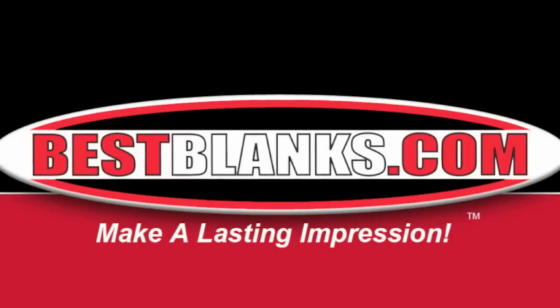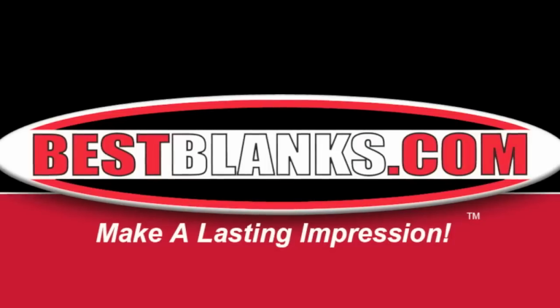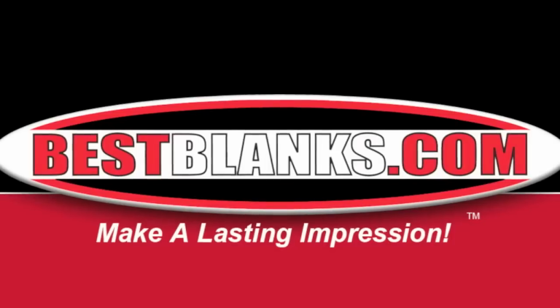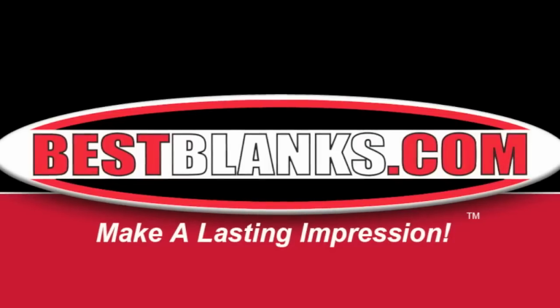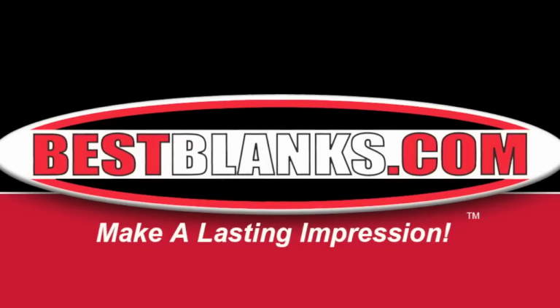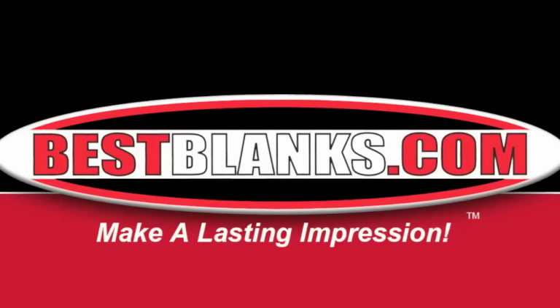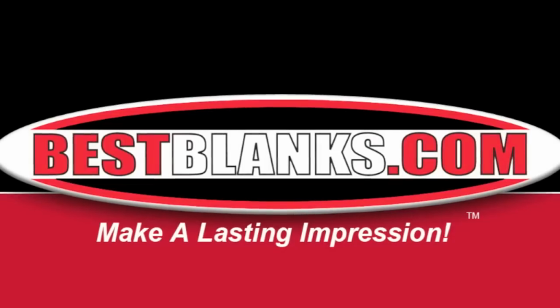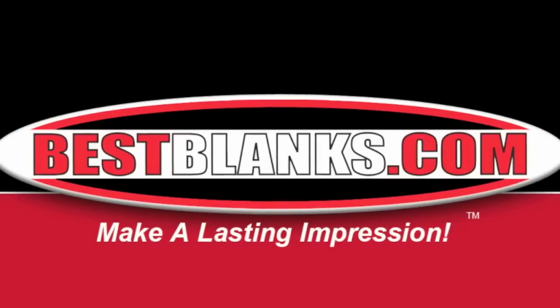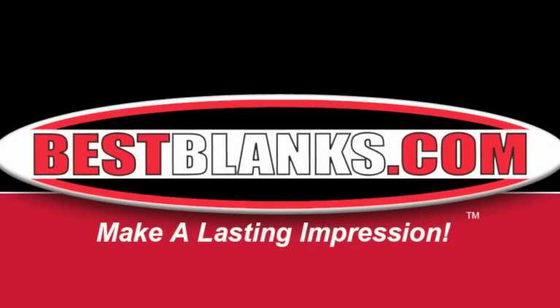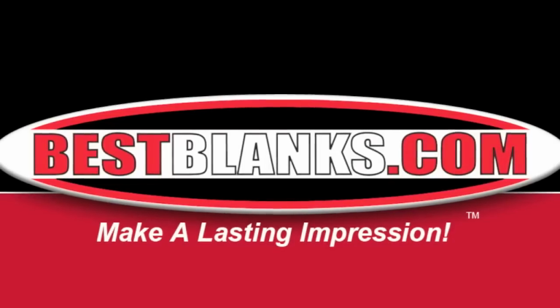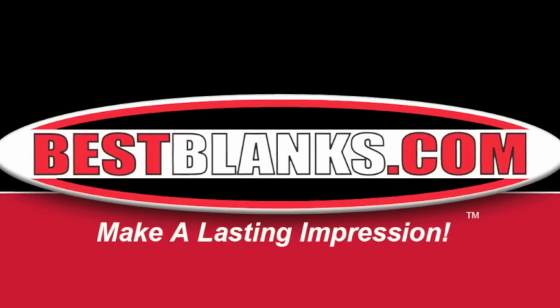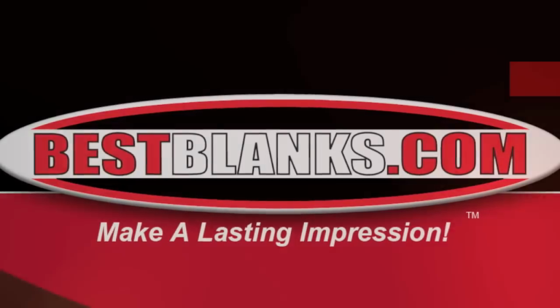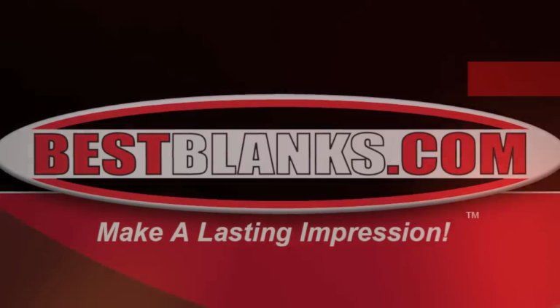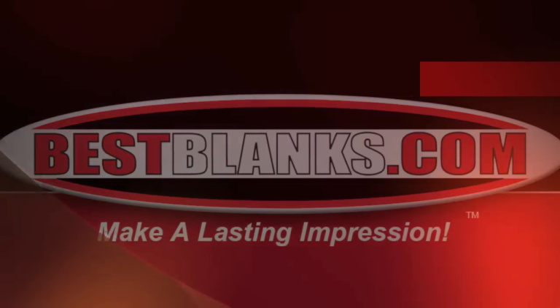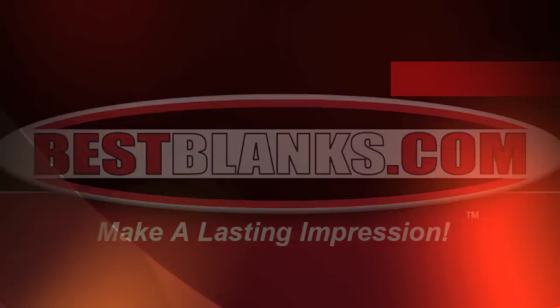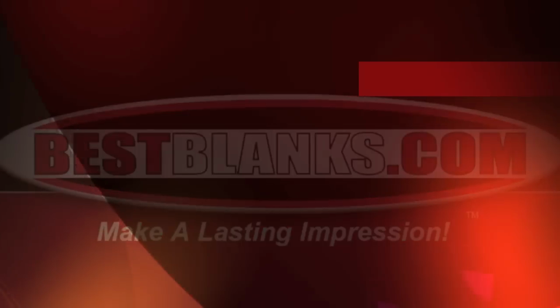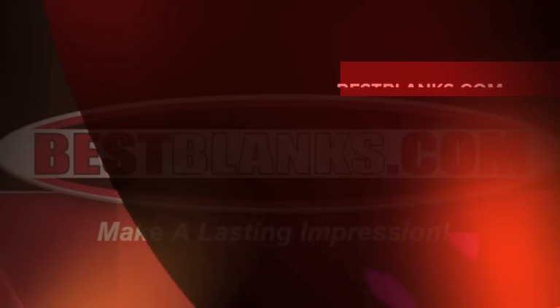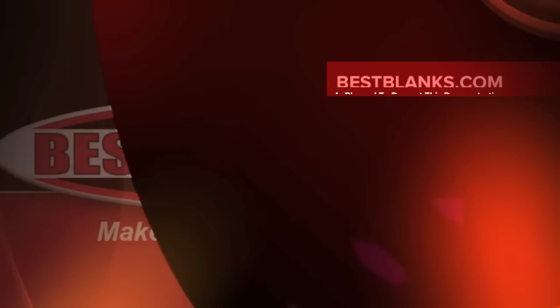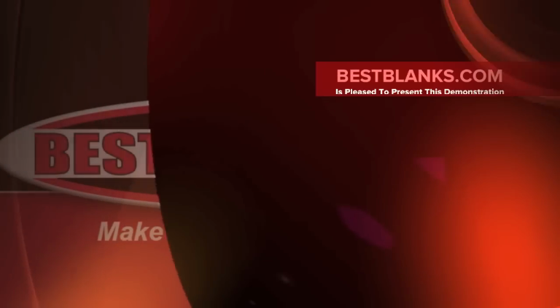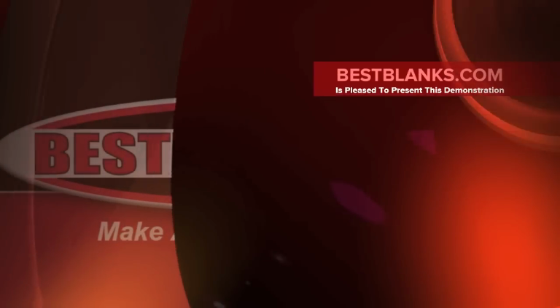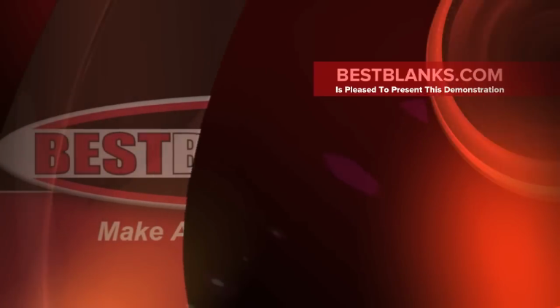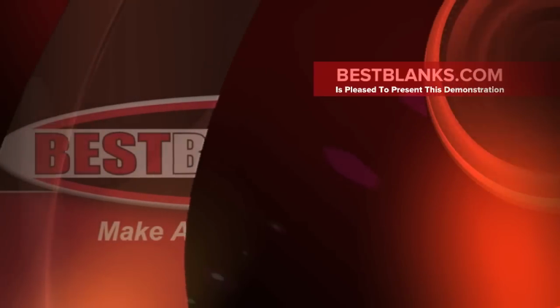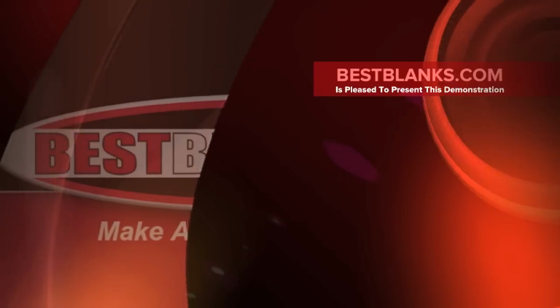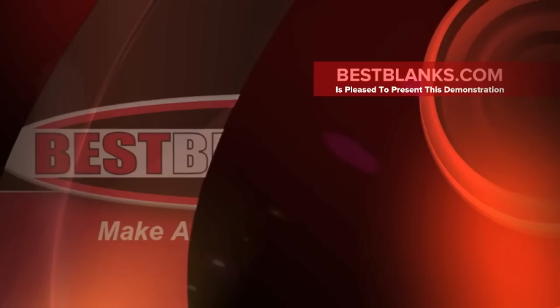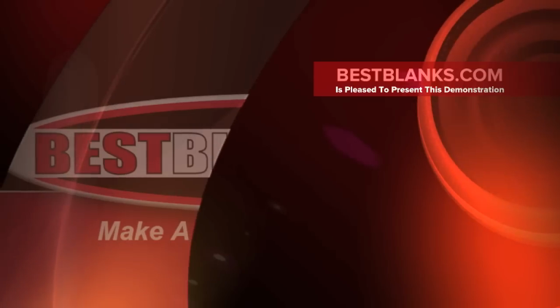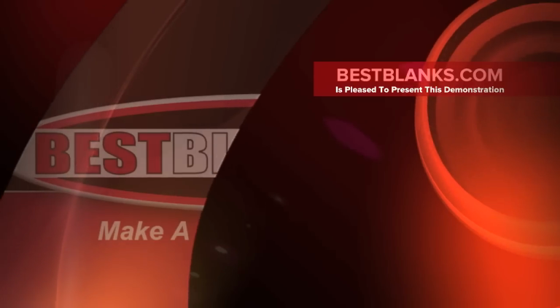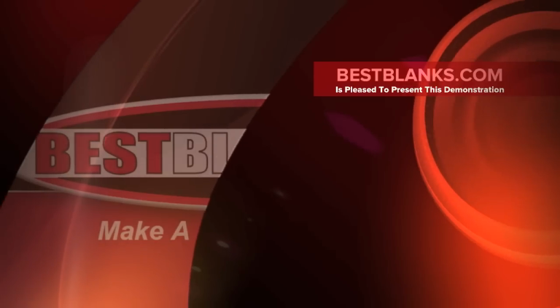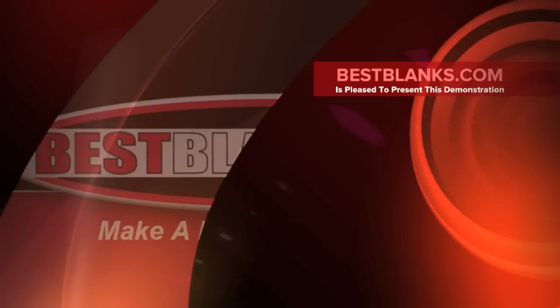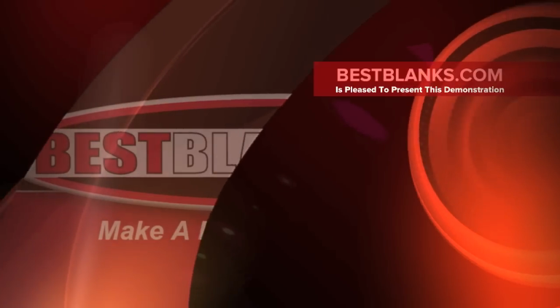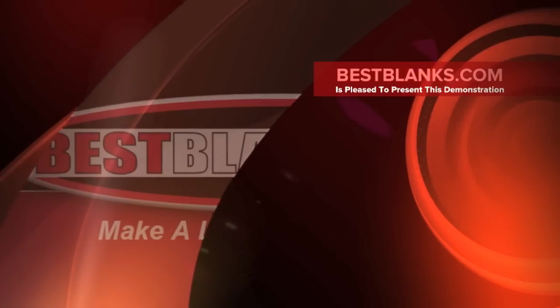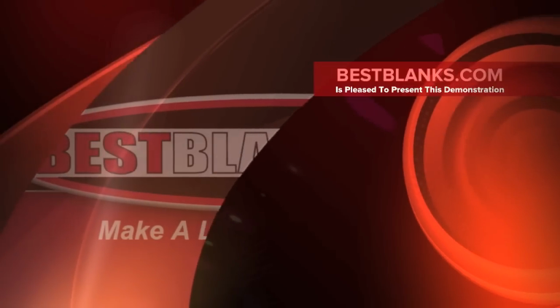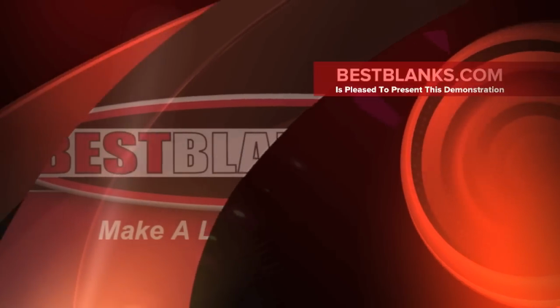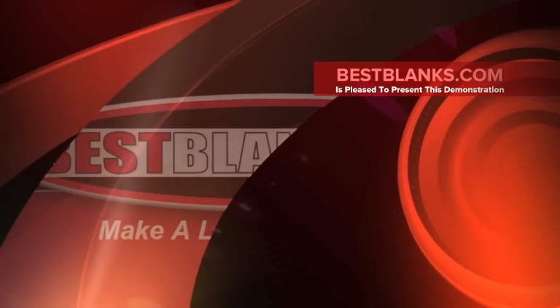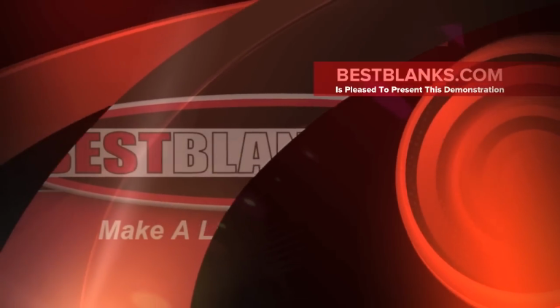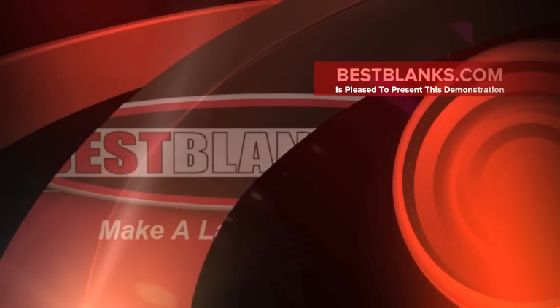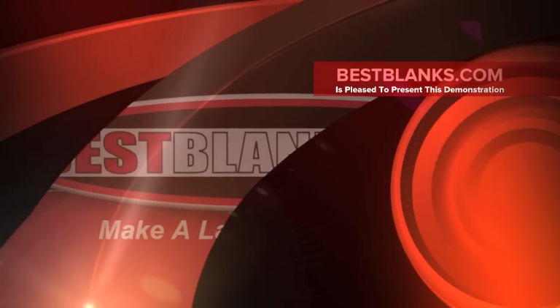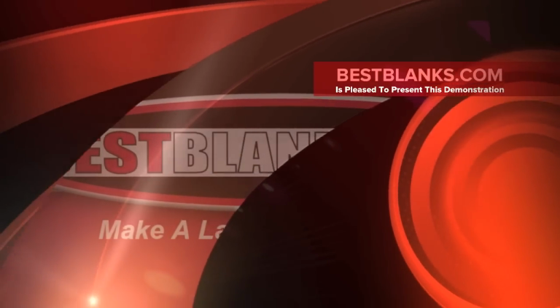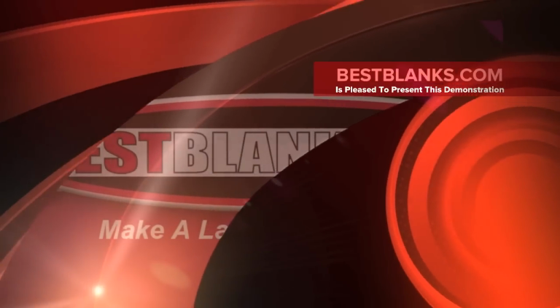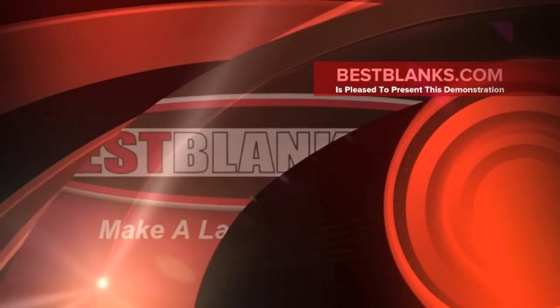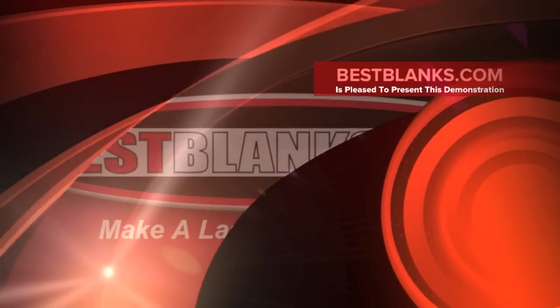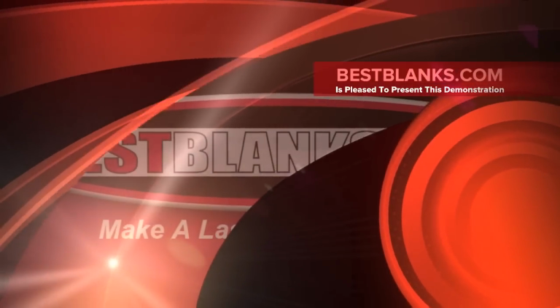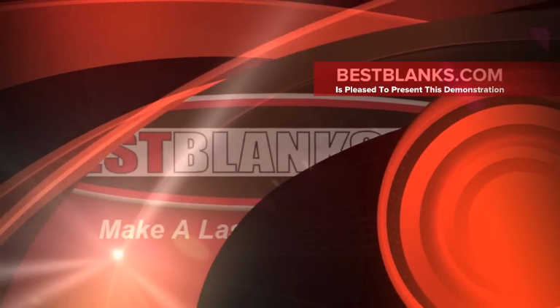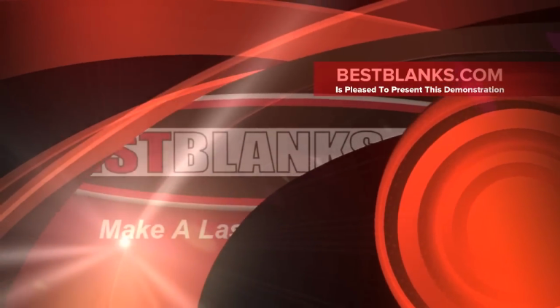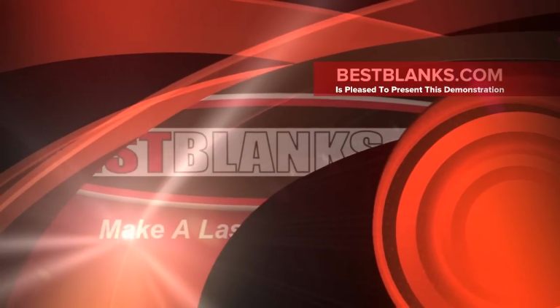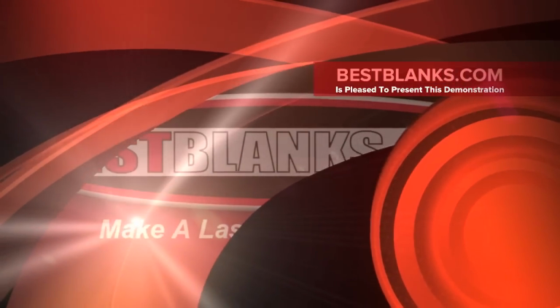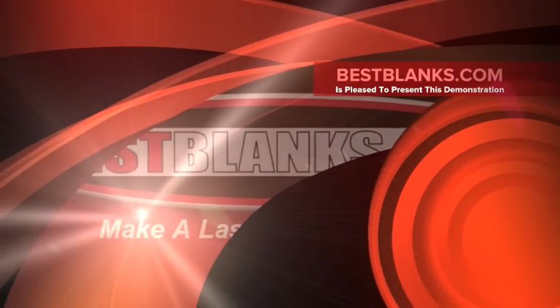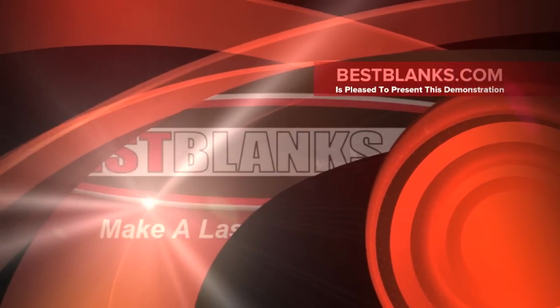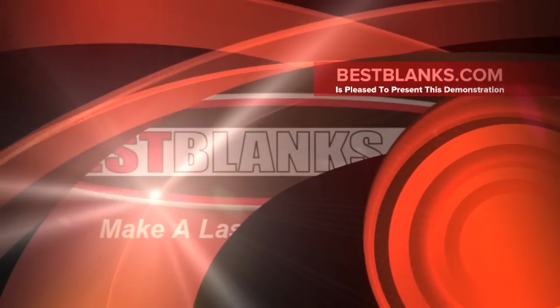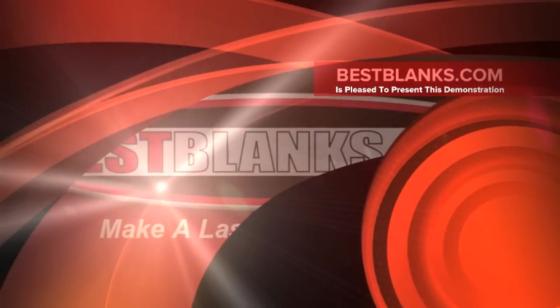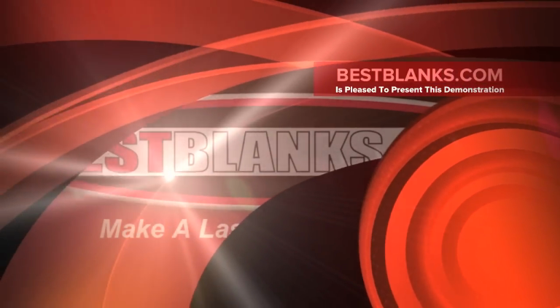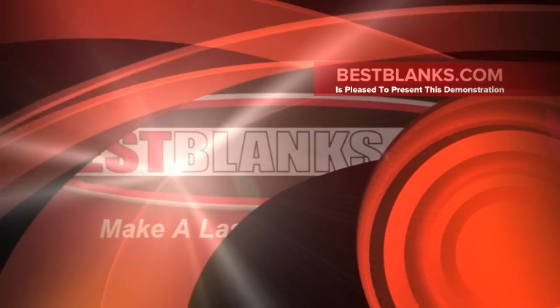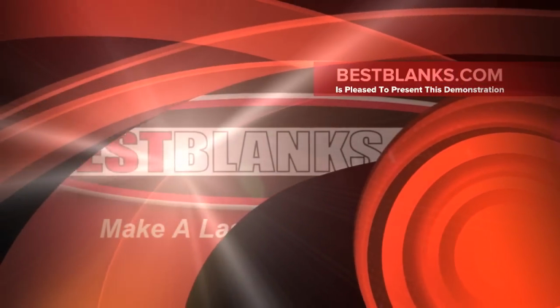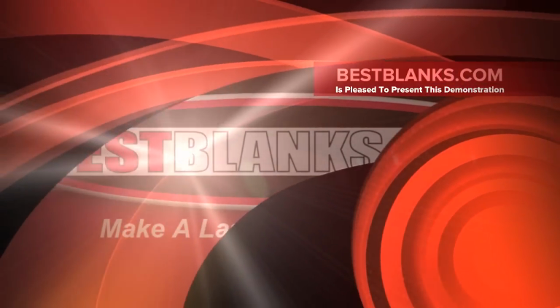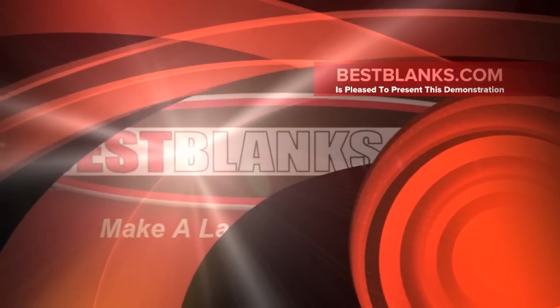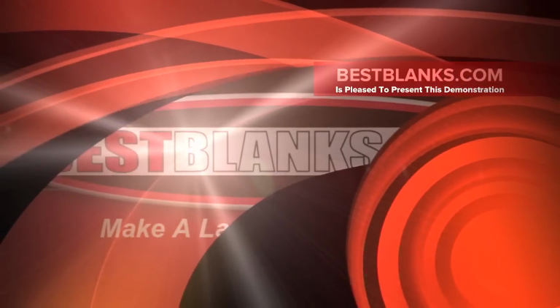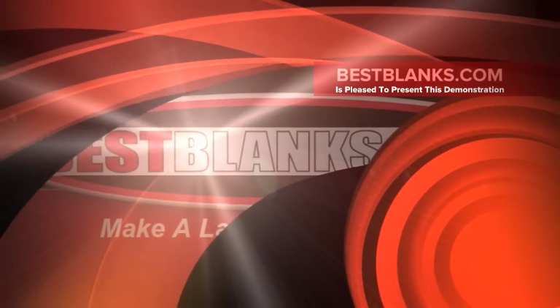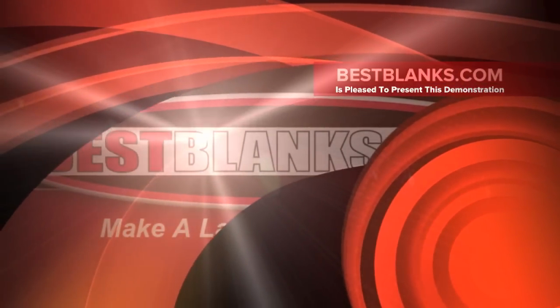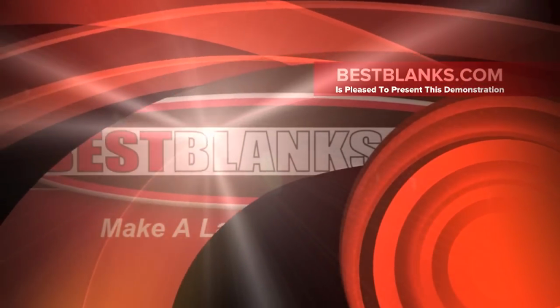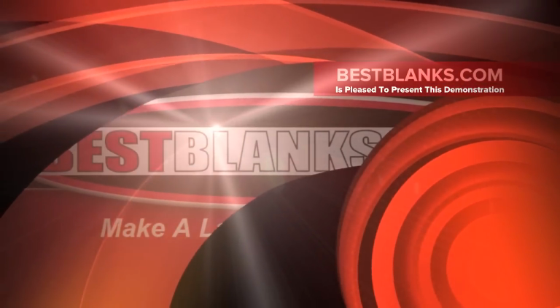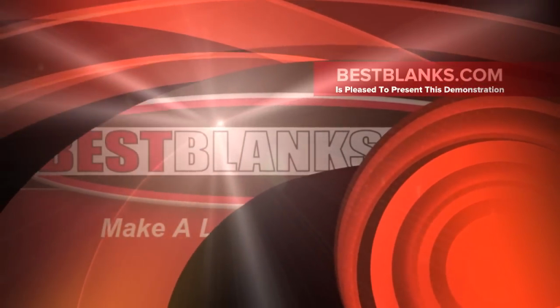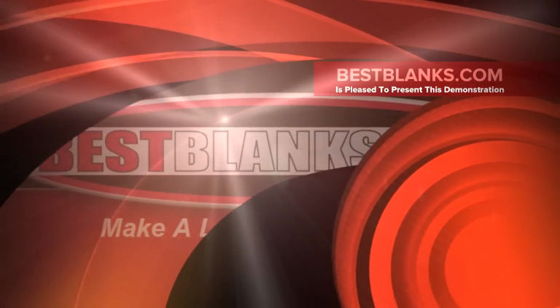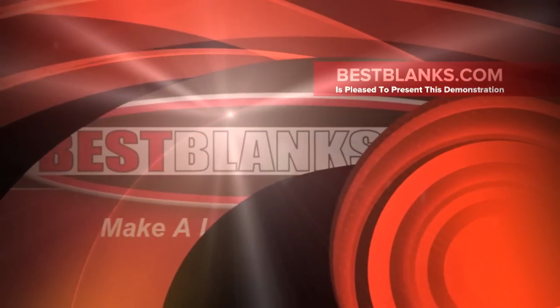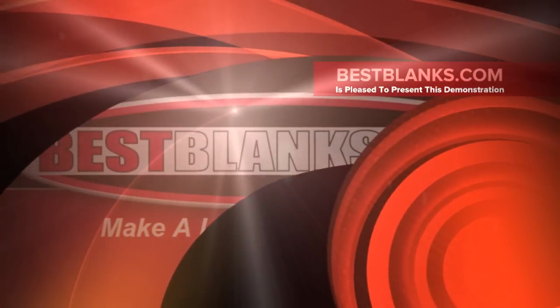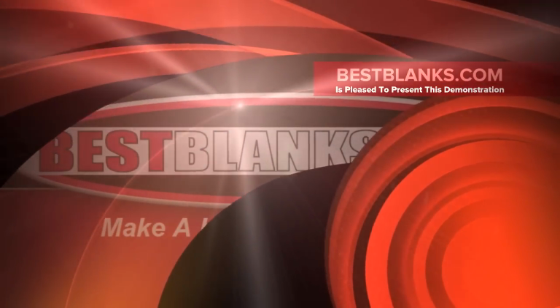Welcome to our how-to video series for sublimating soft polyfiber substrates. Specifically, we will sublimate a mouse pad.